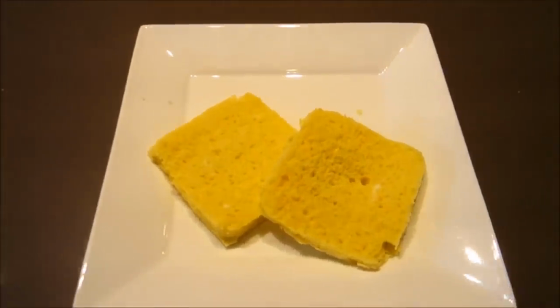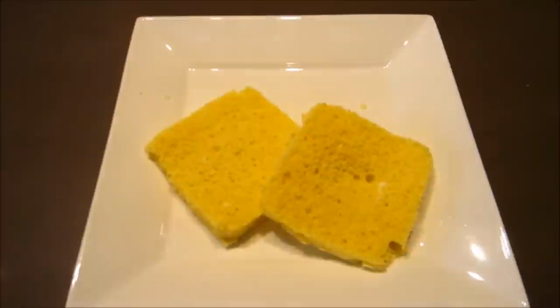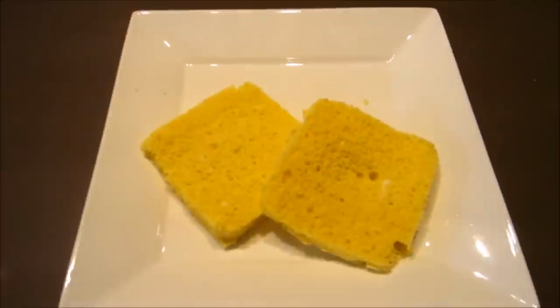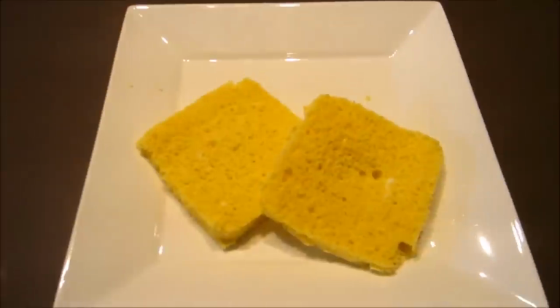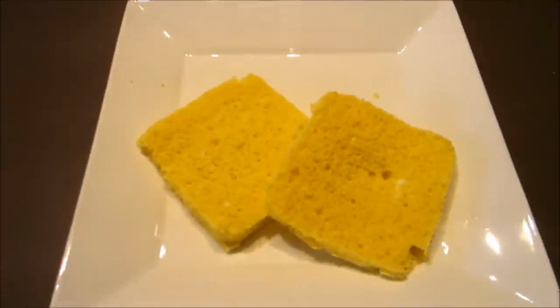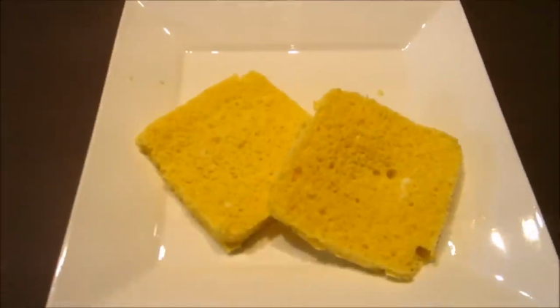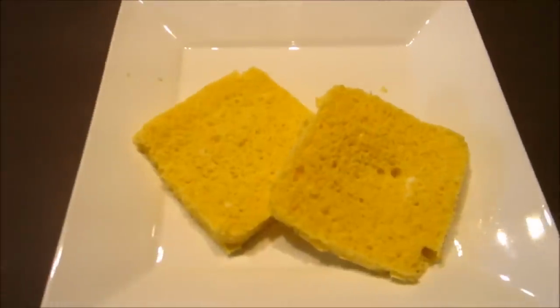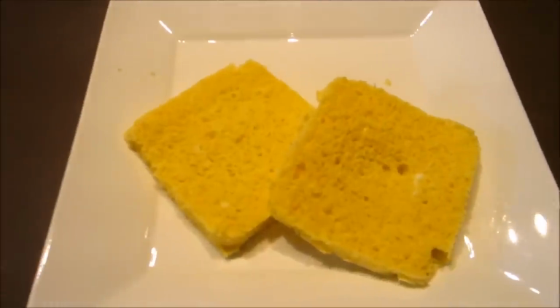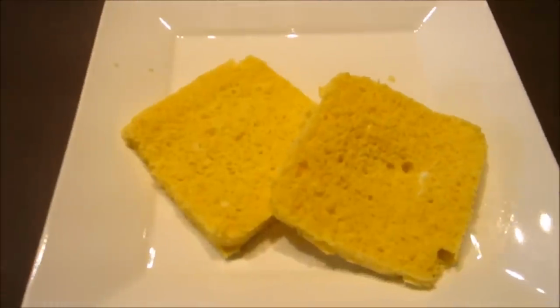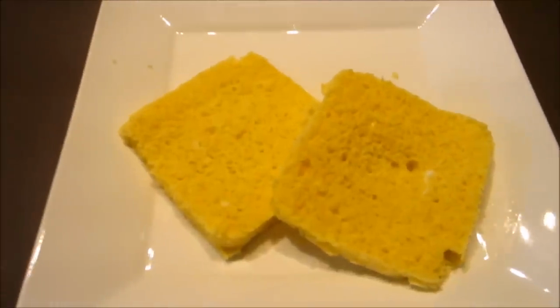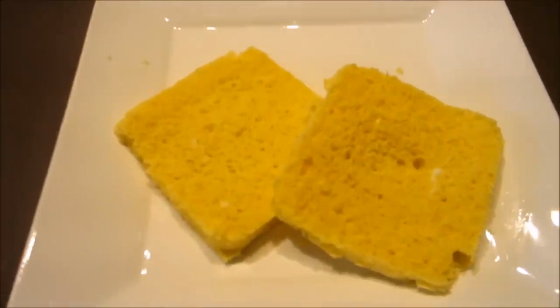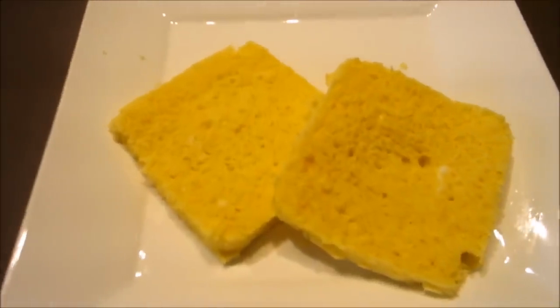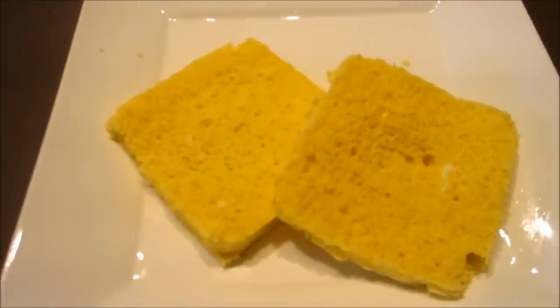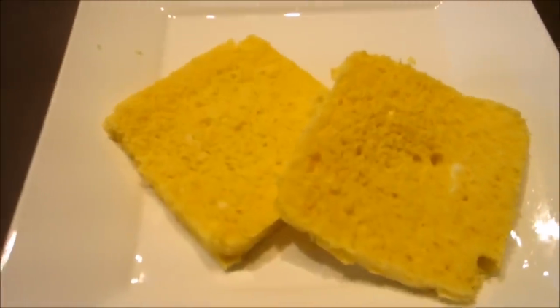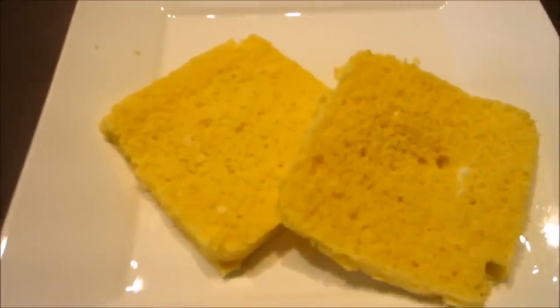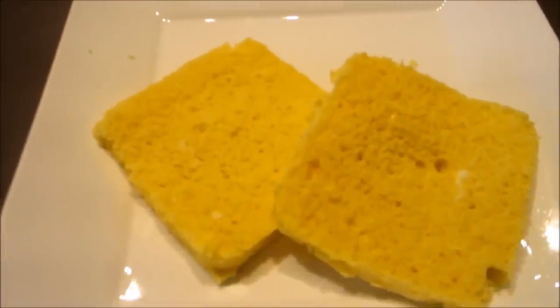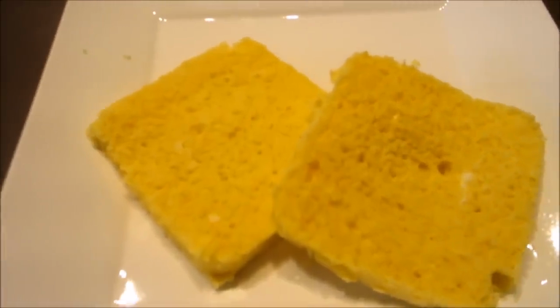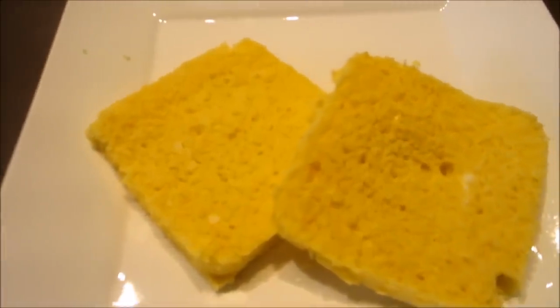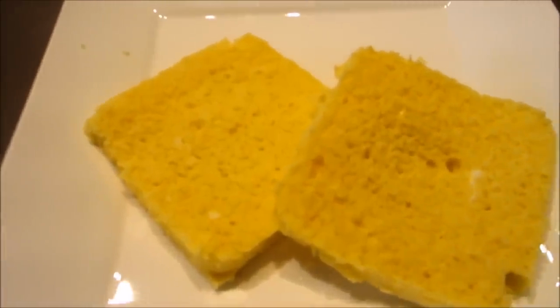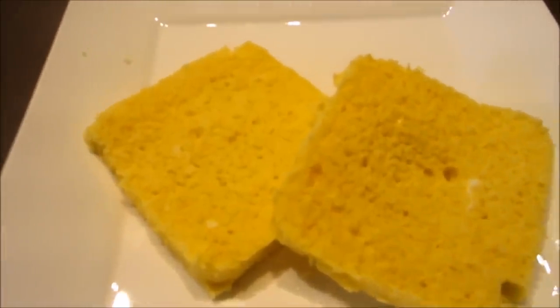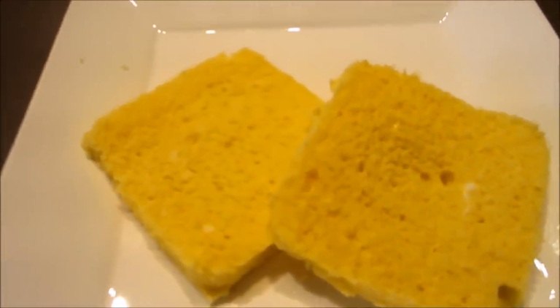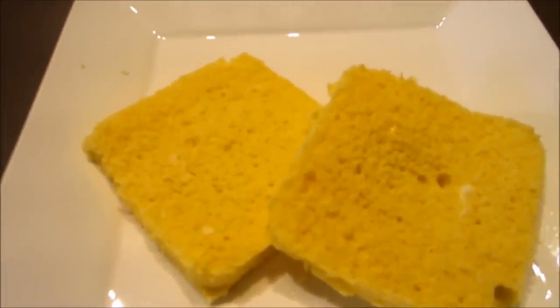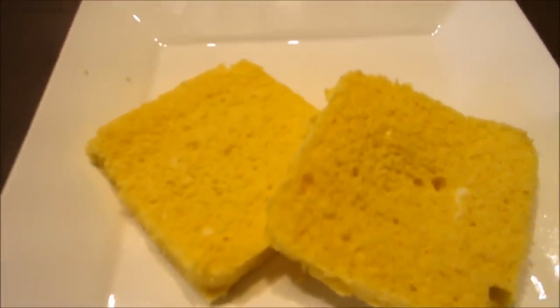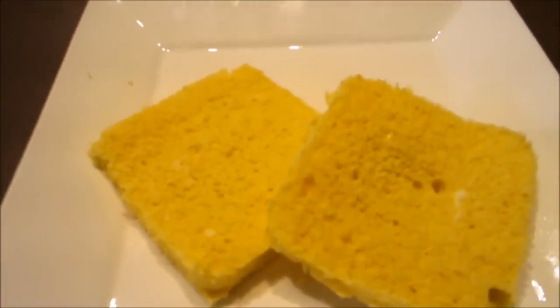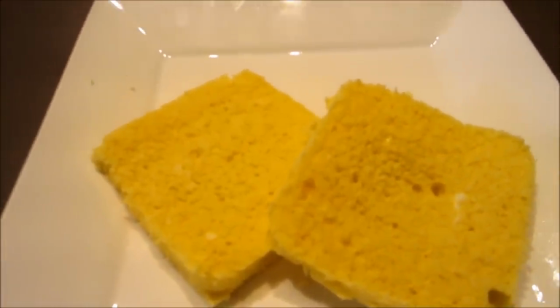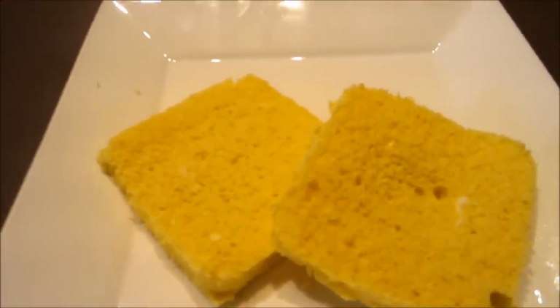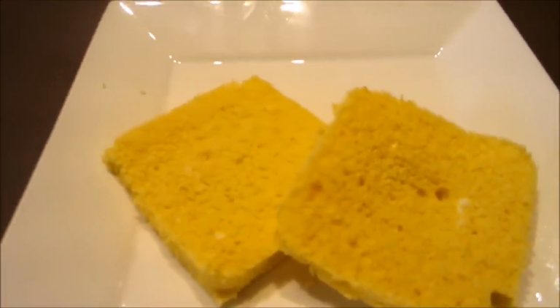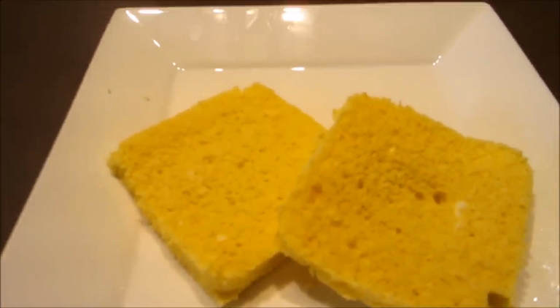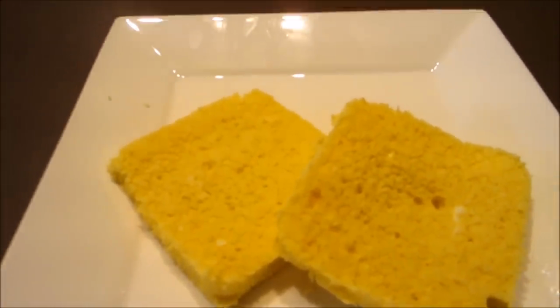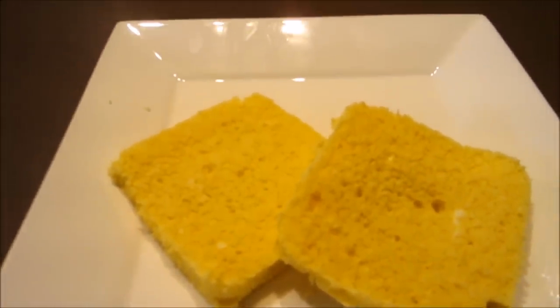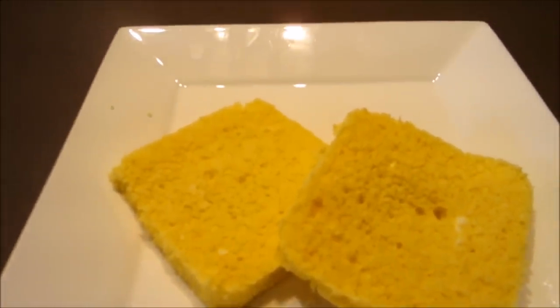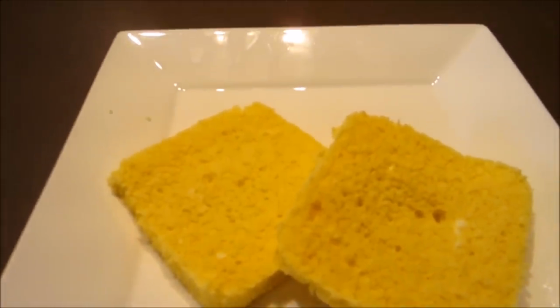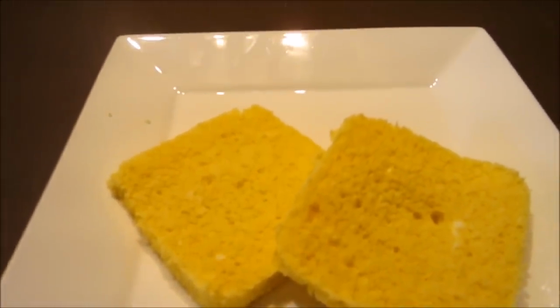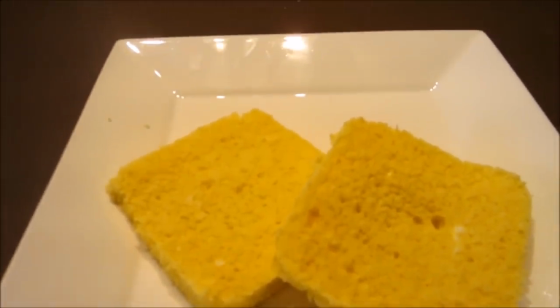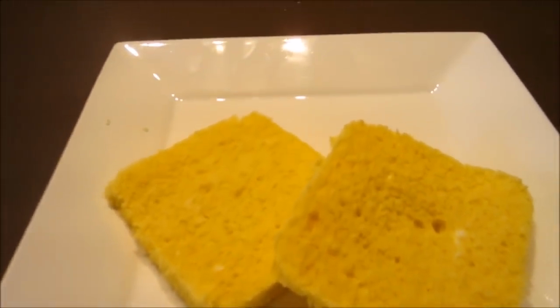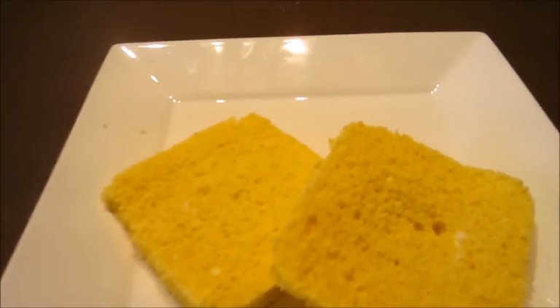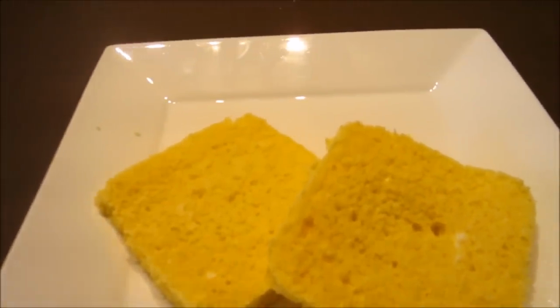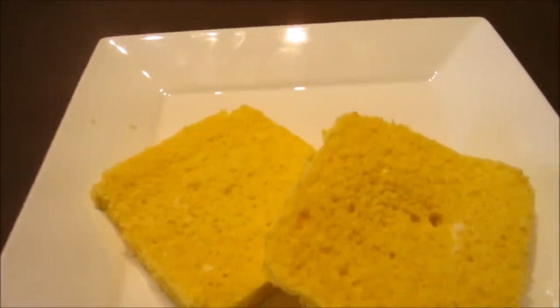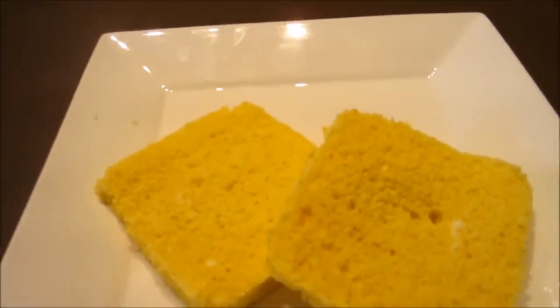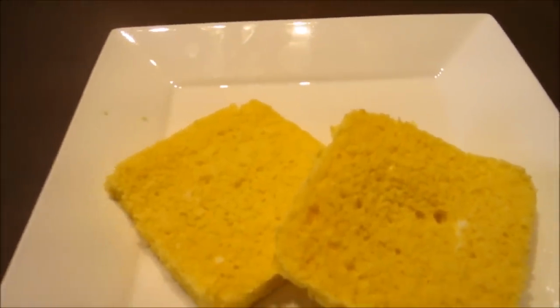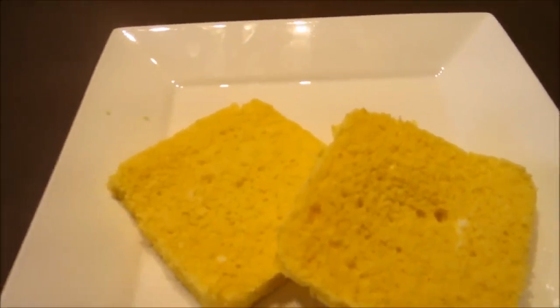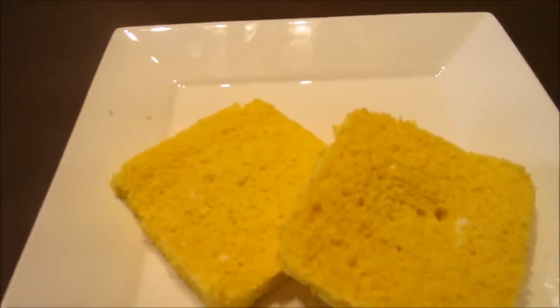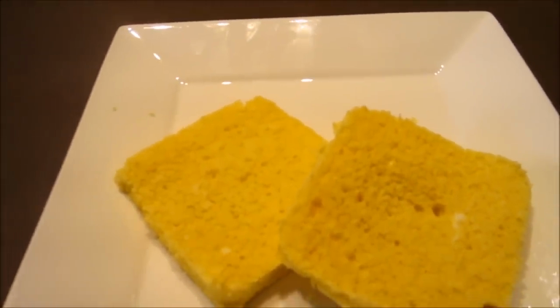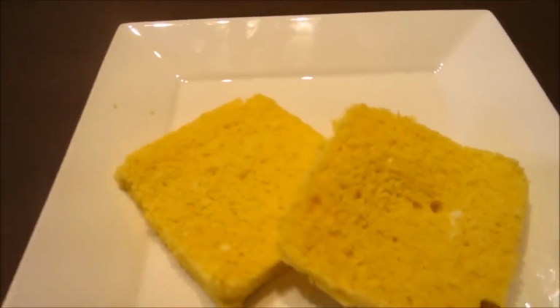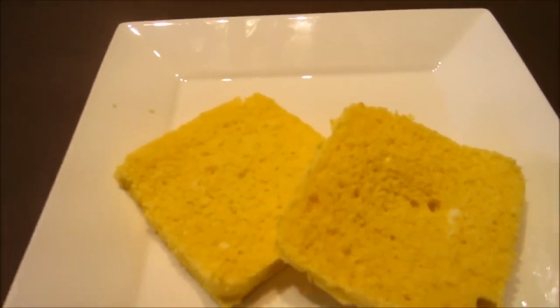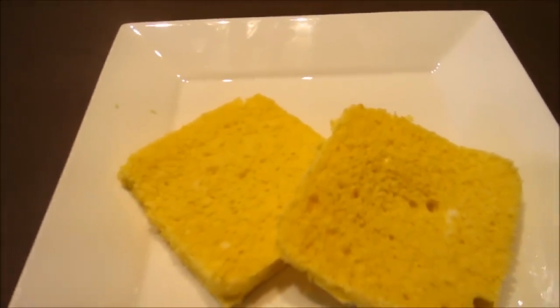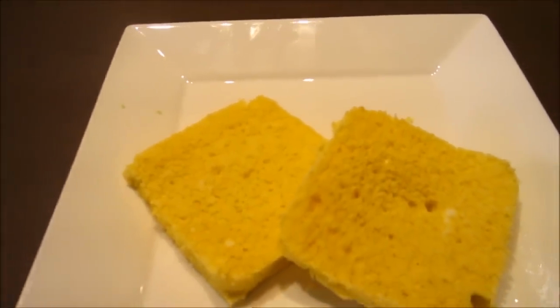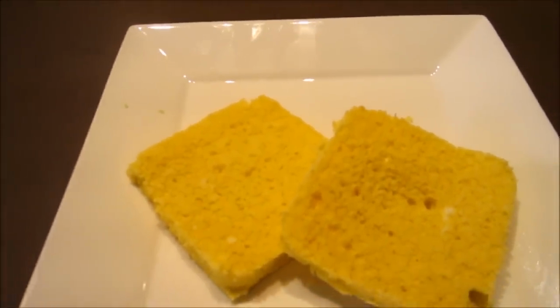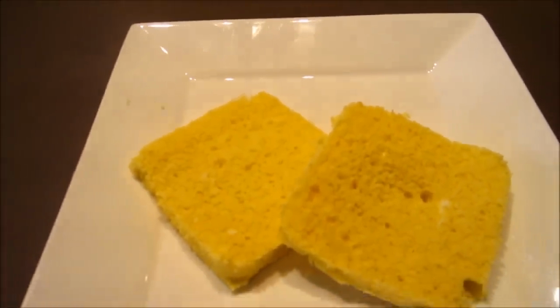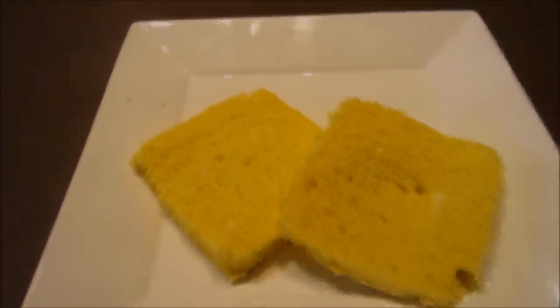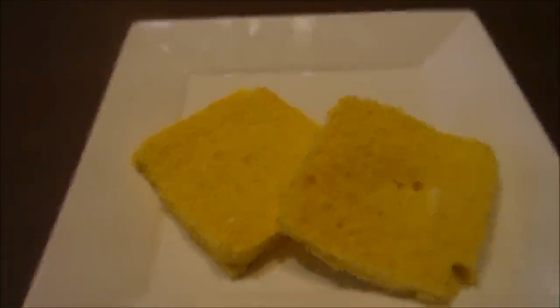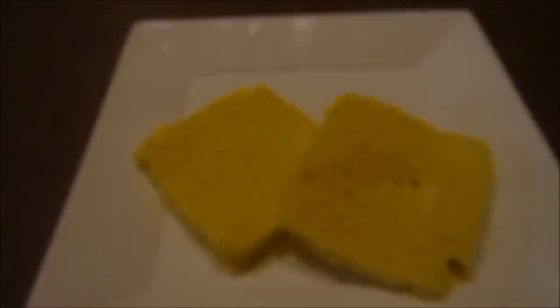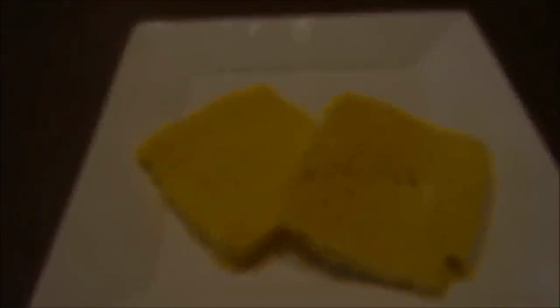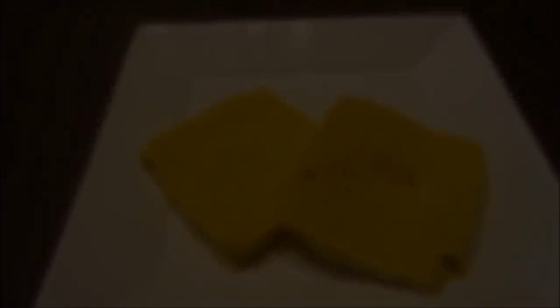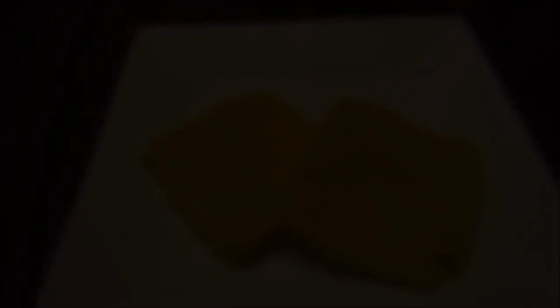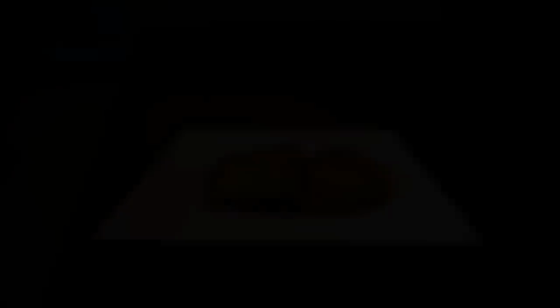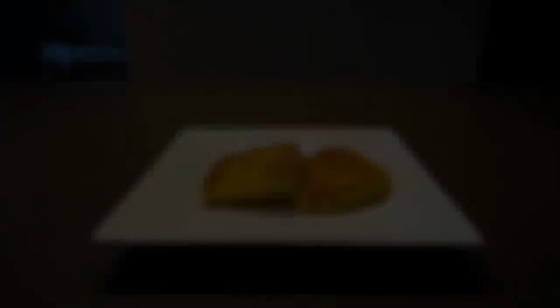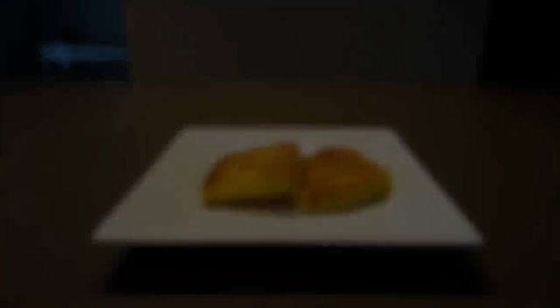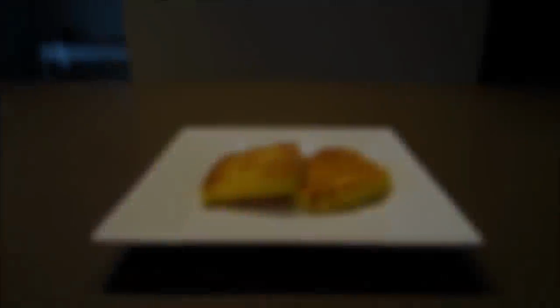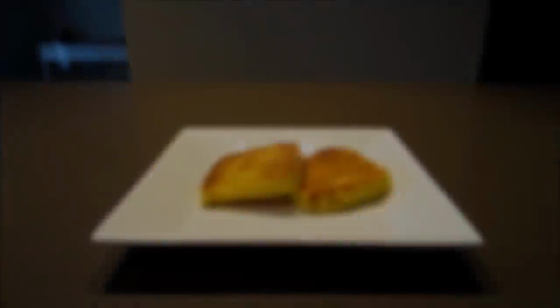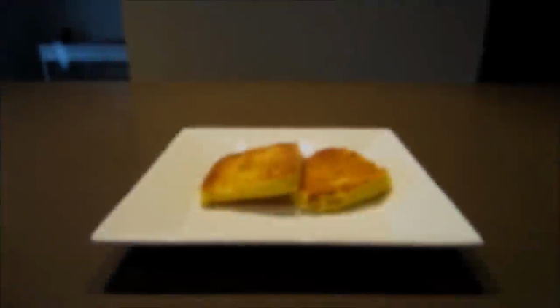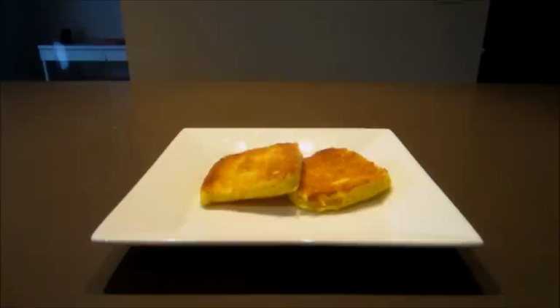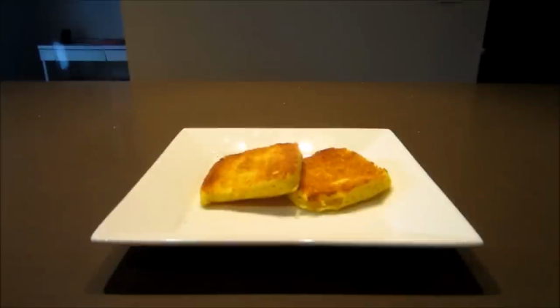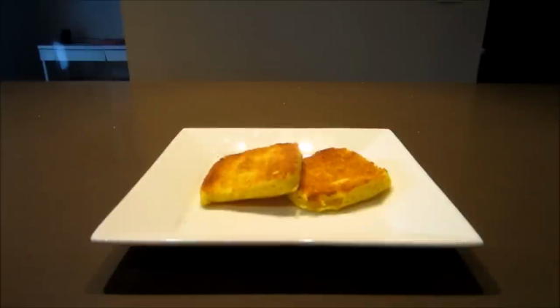This bread is great as is, but one of my favorite ways is to pop it into the toaster until golden brown.